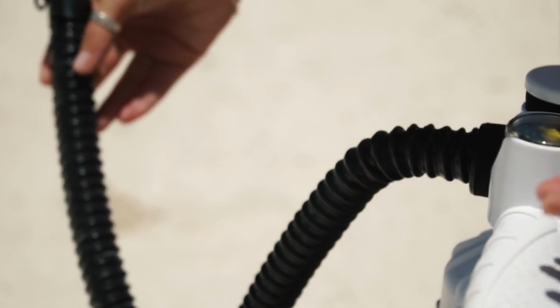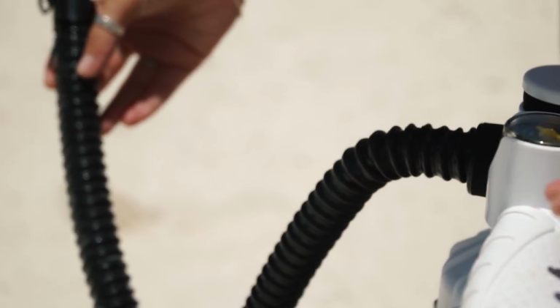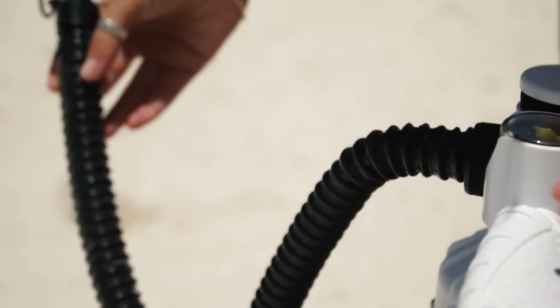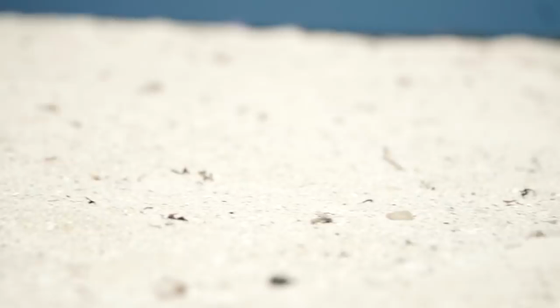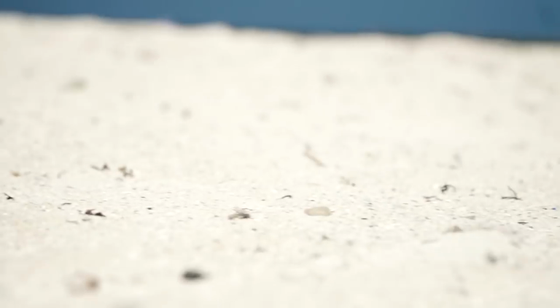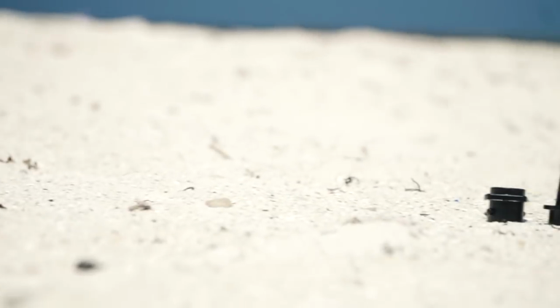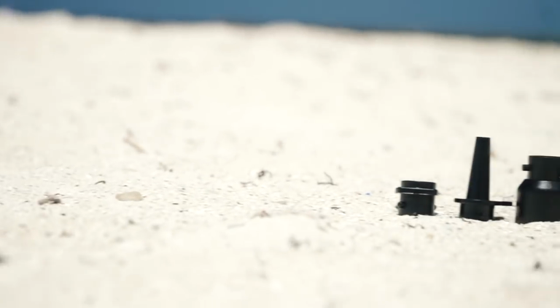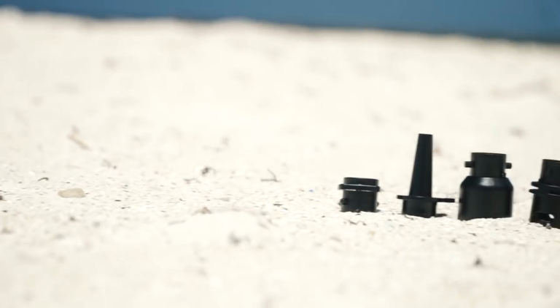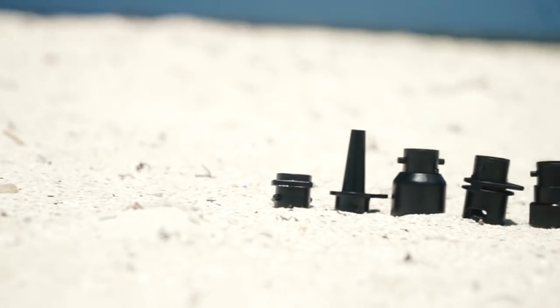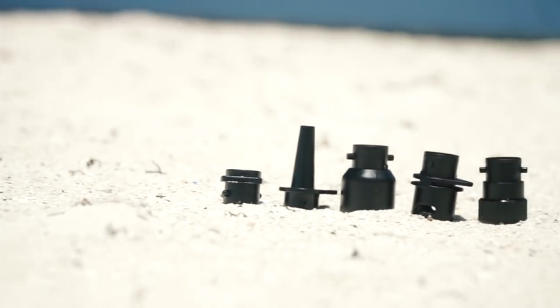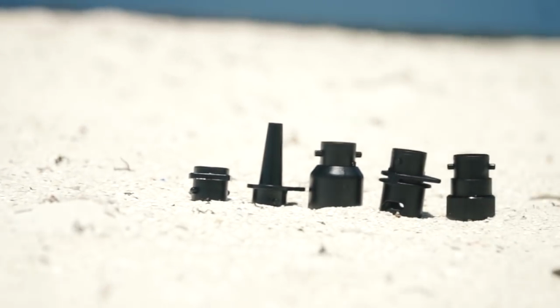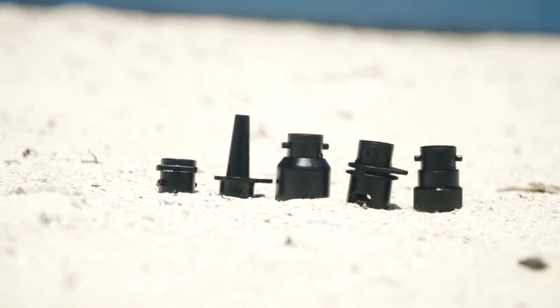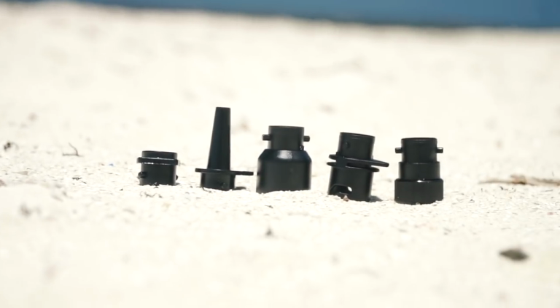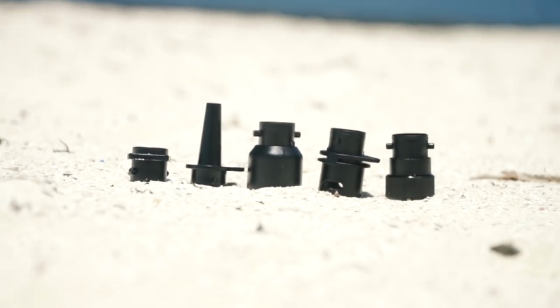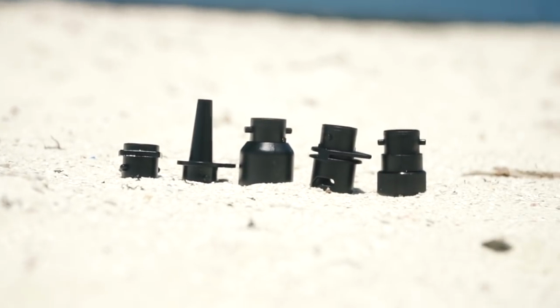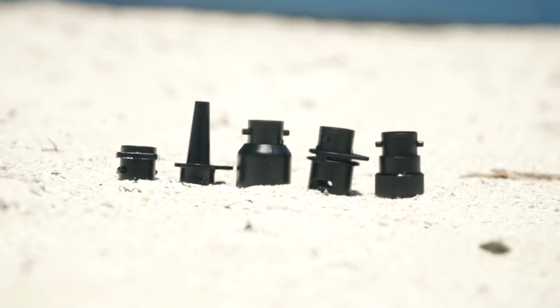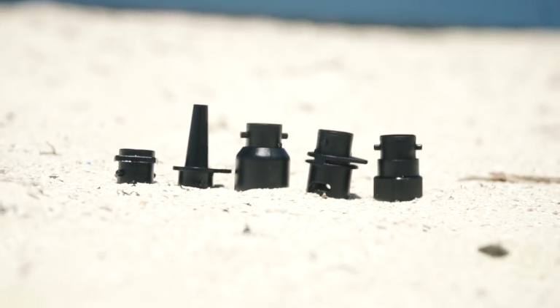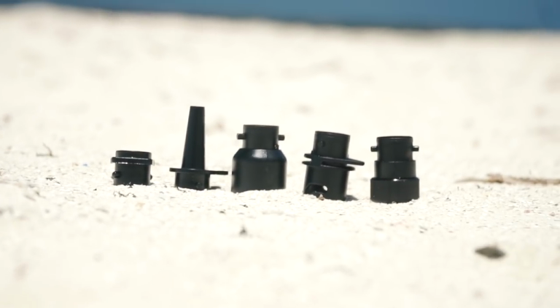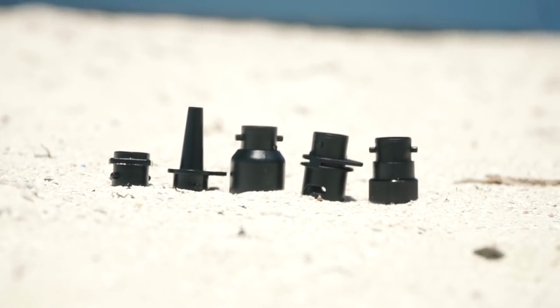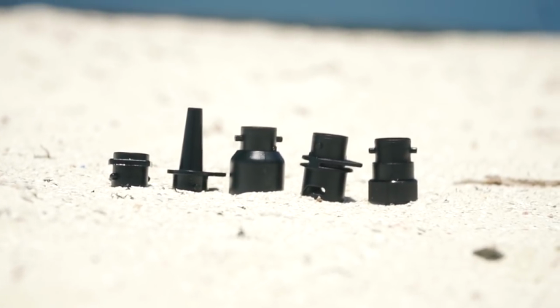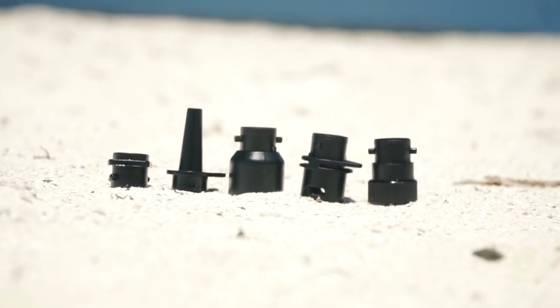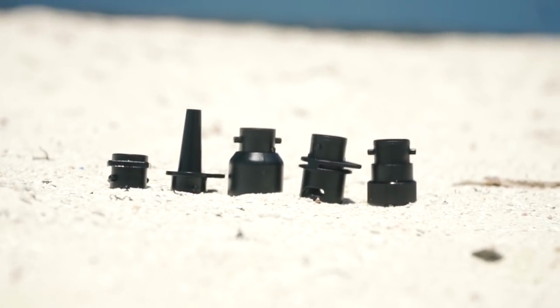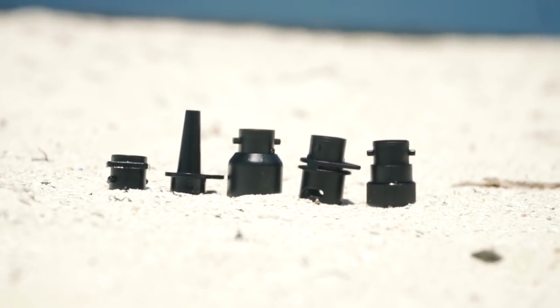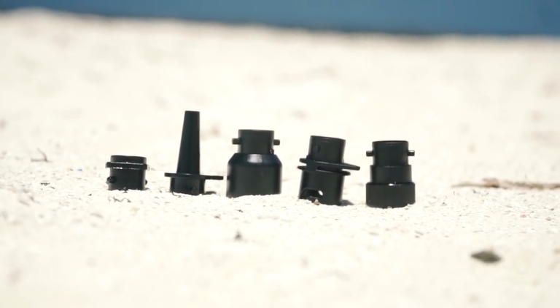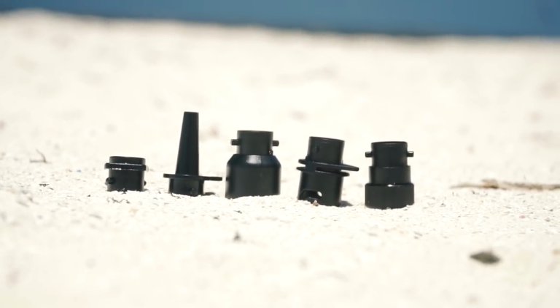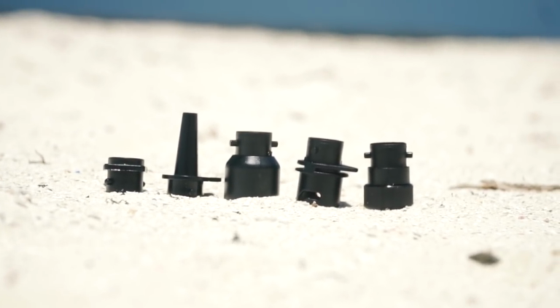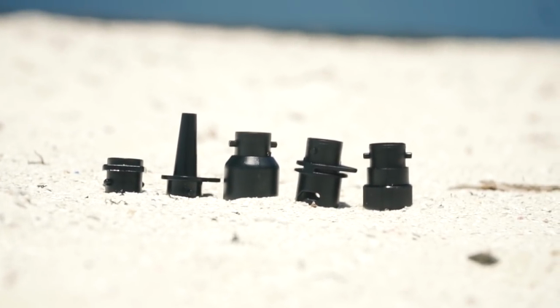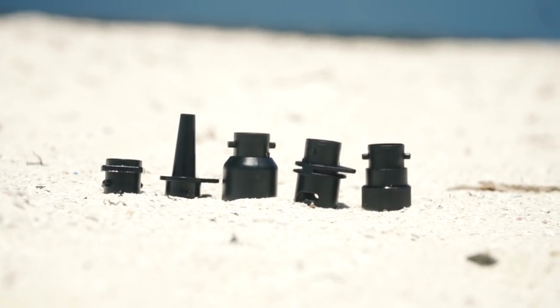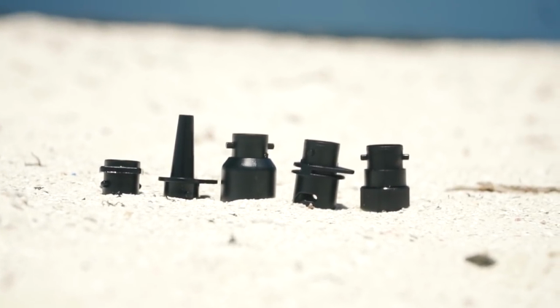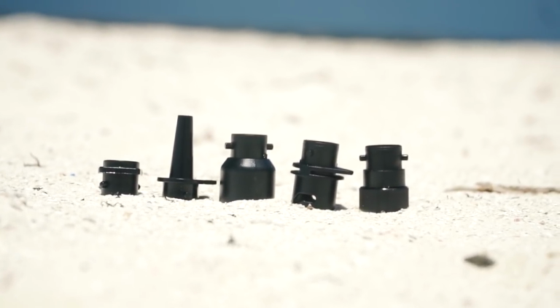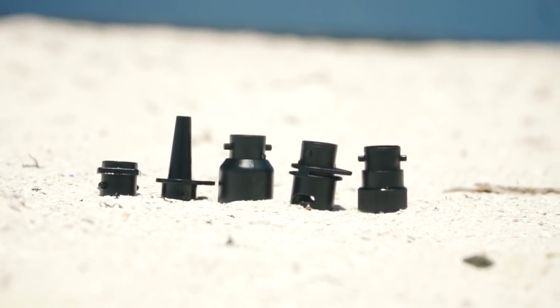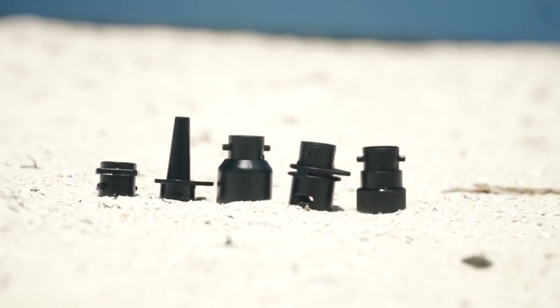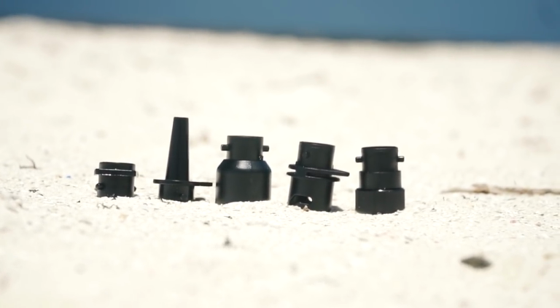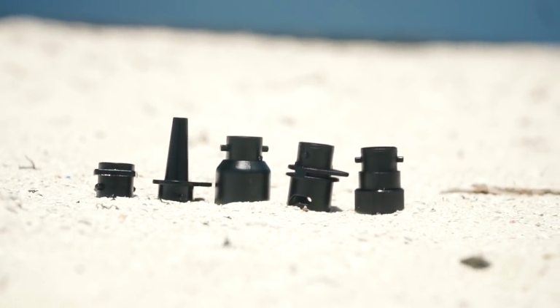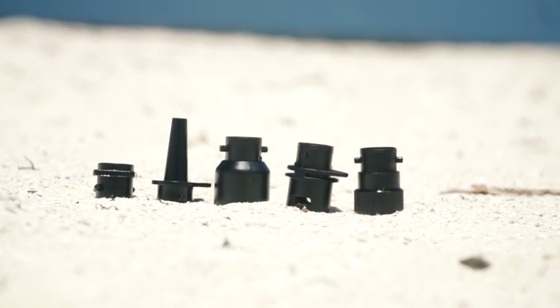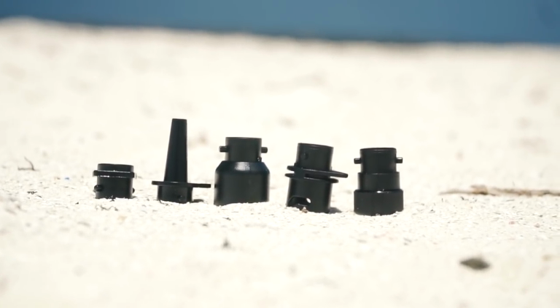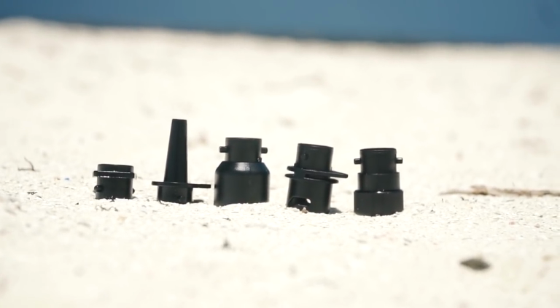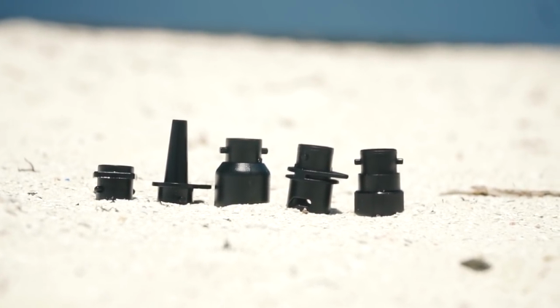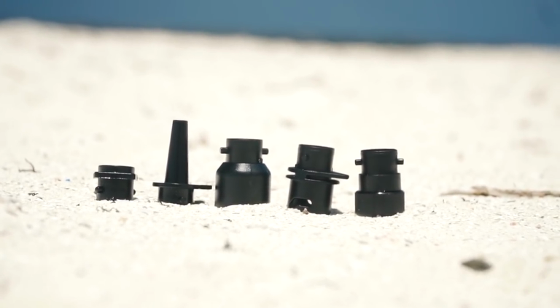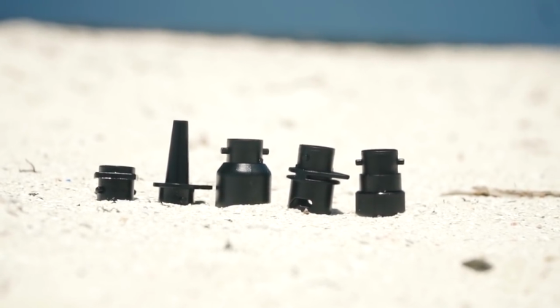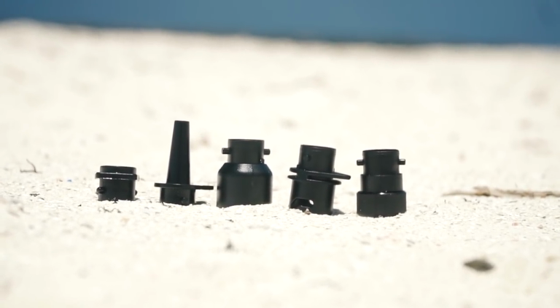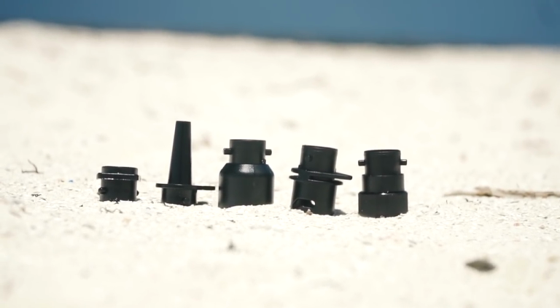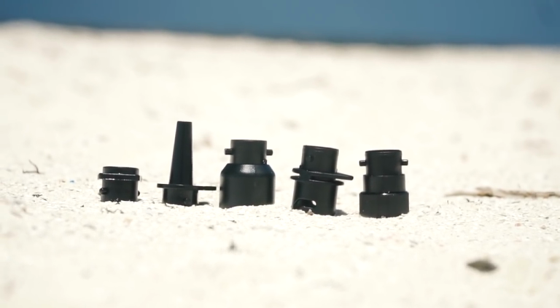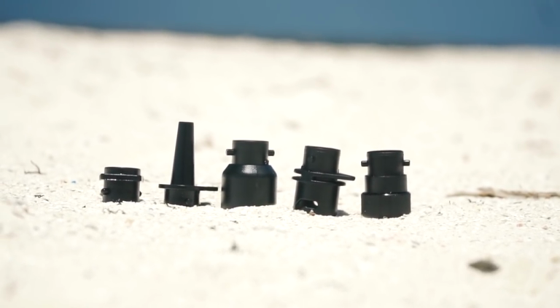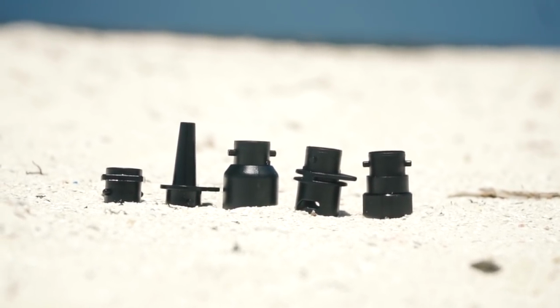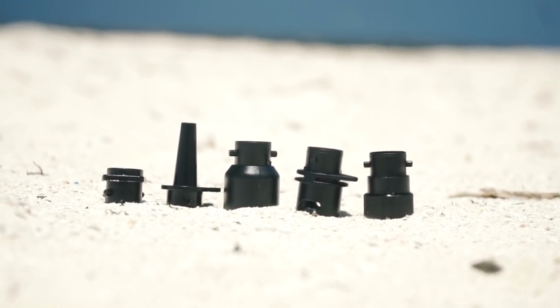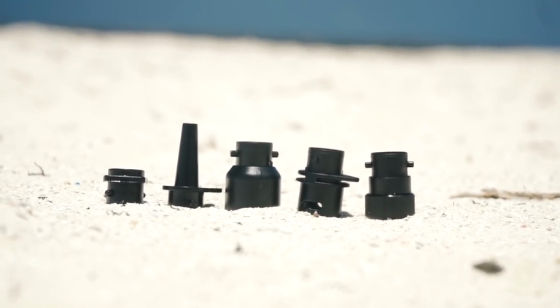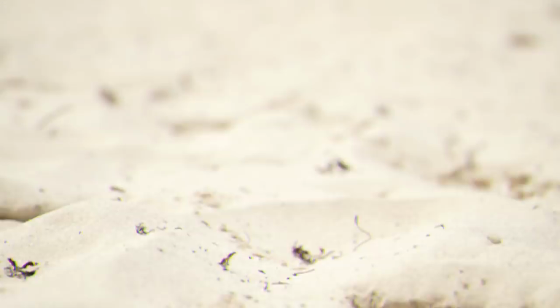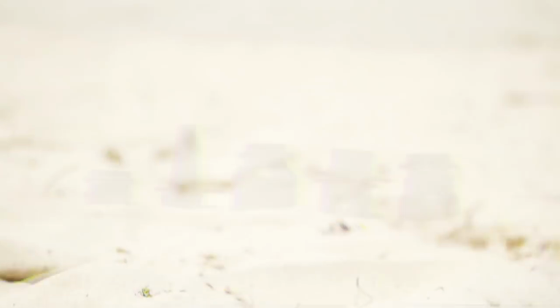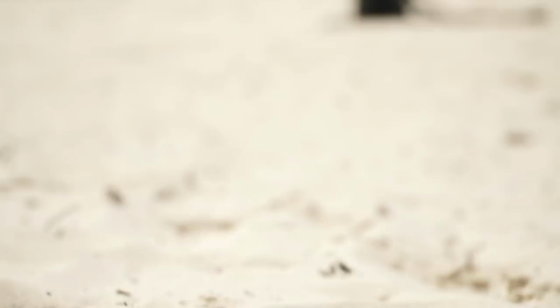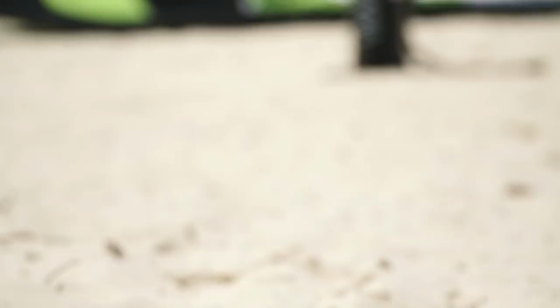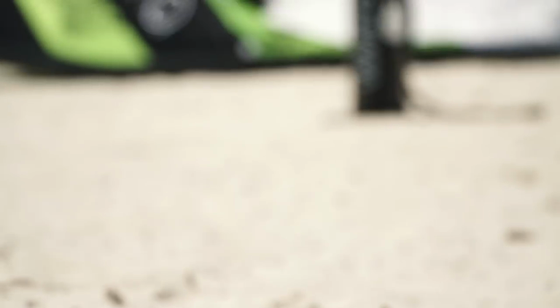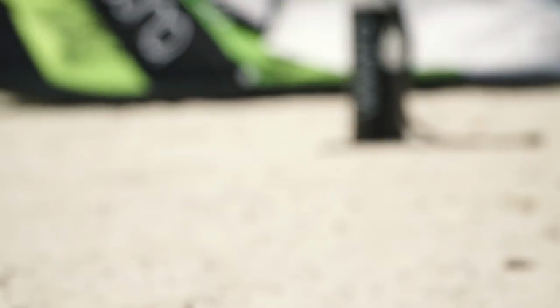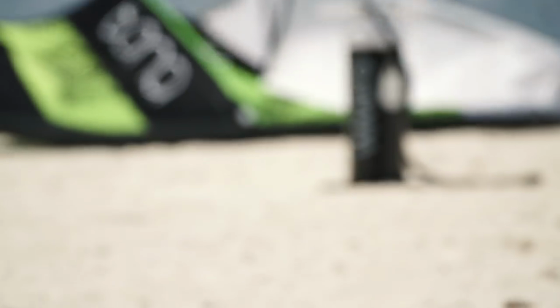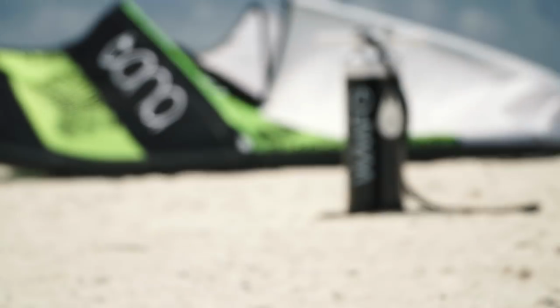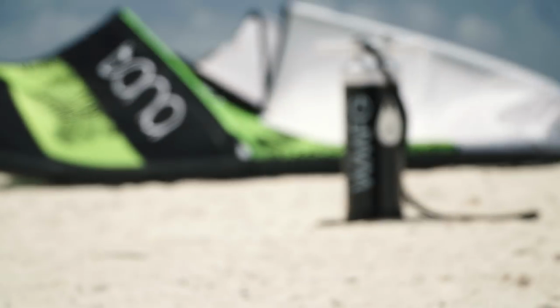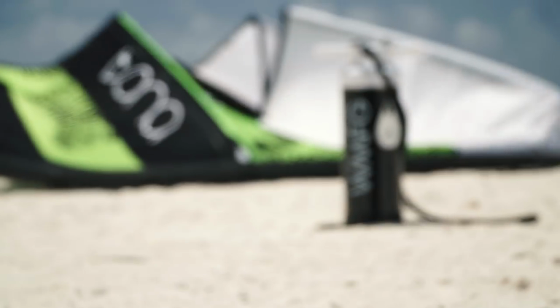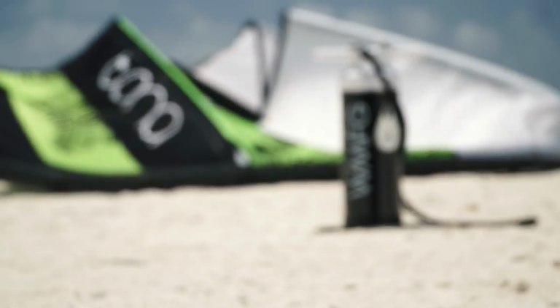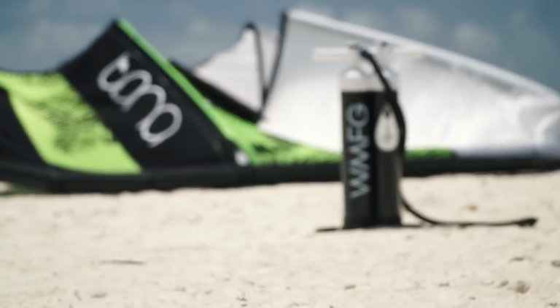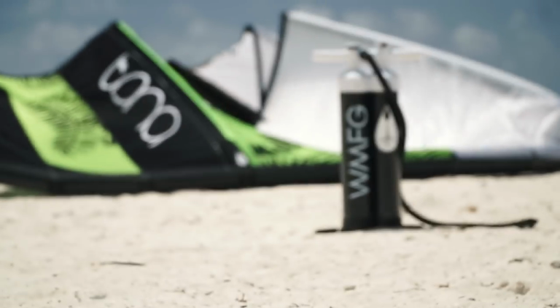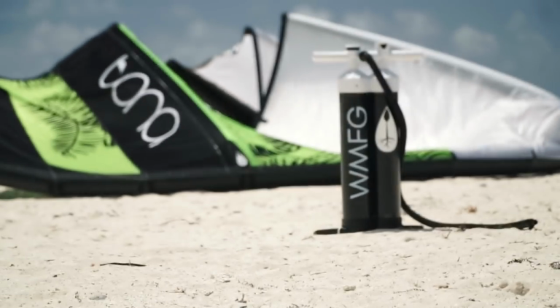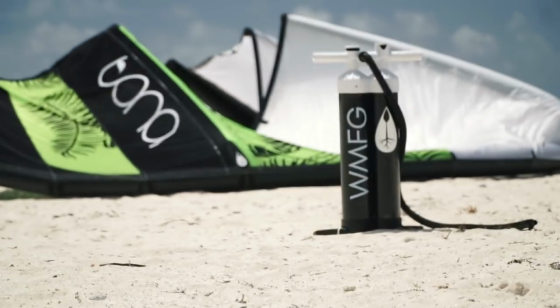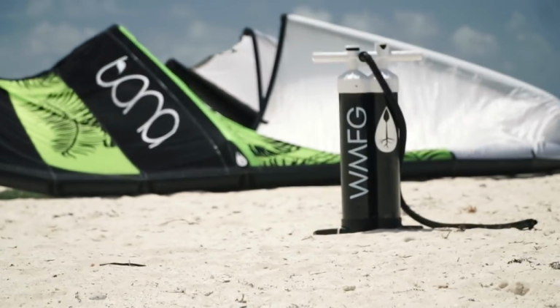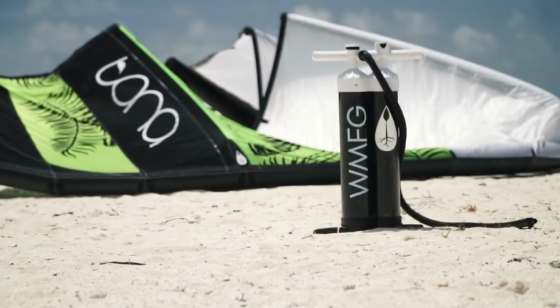The pump also comes with every single kite attachment you could need, so once you have this pump you can pump up pretty much any kite on the market.